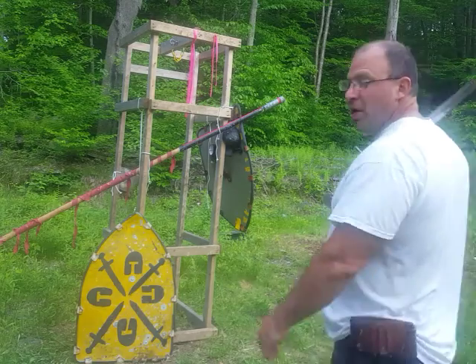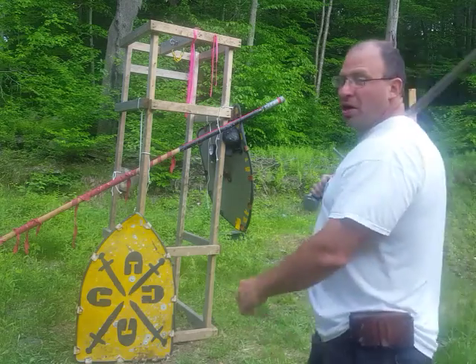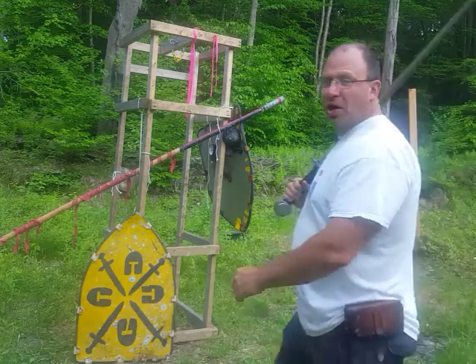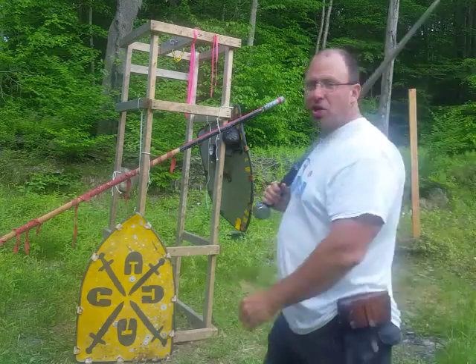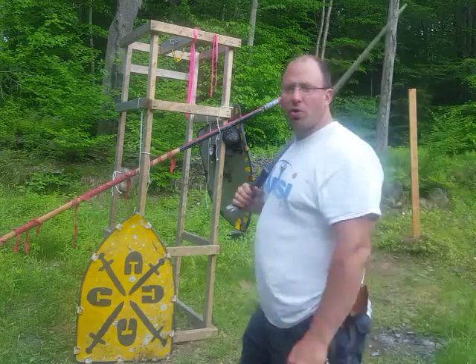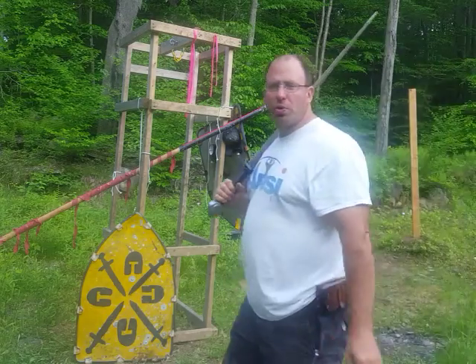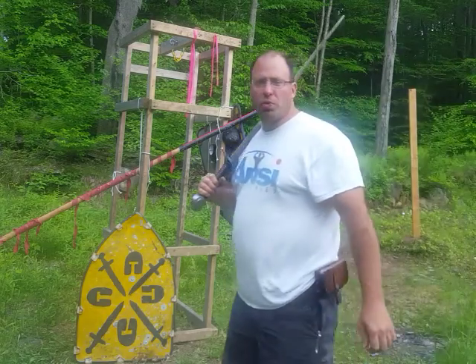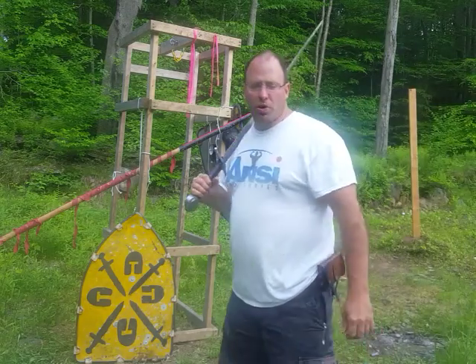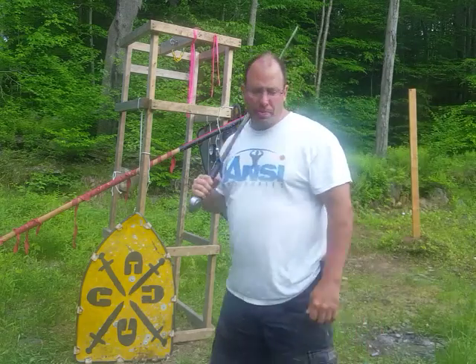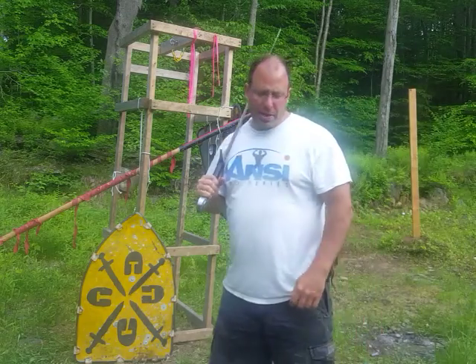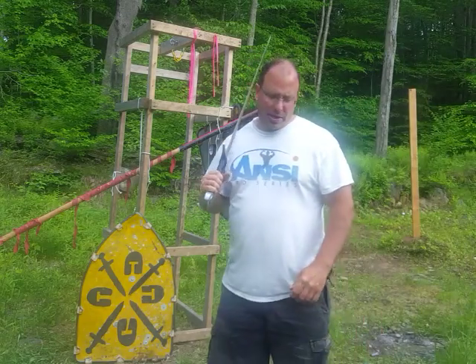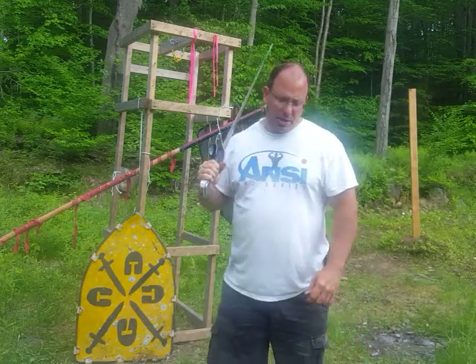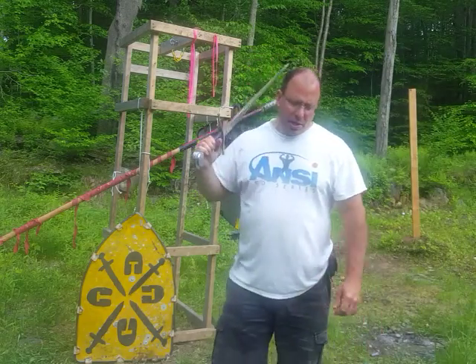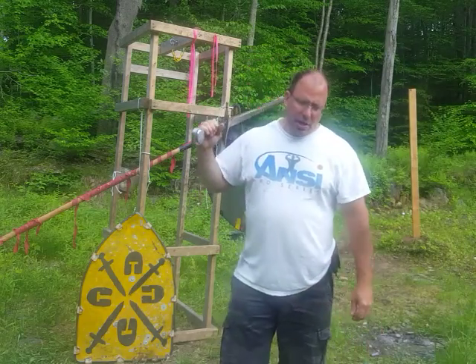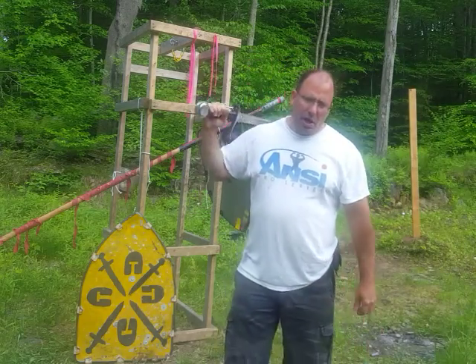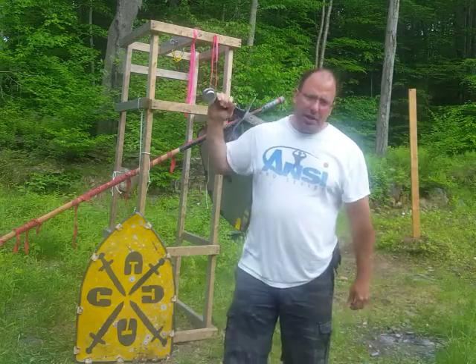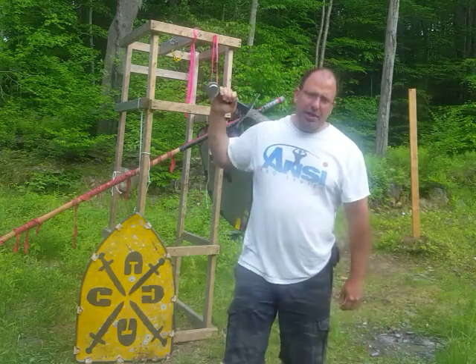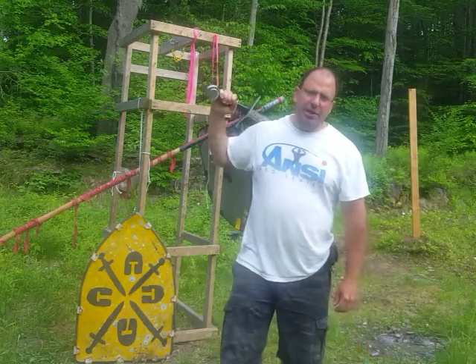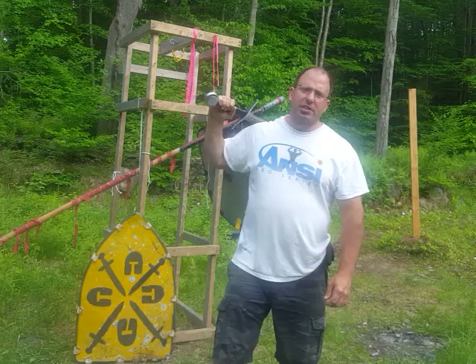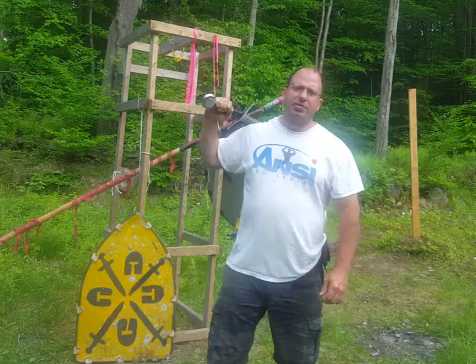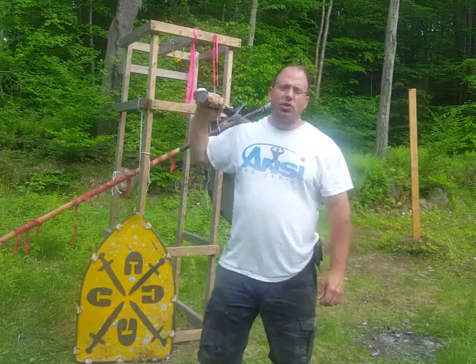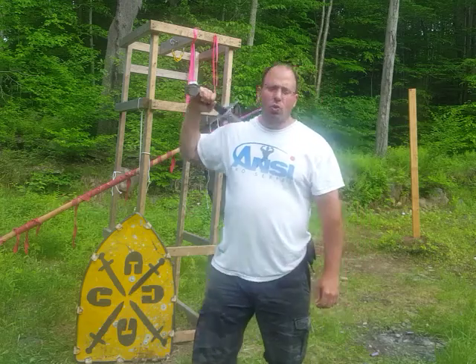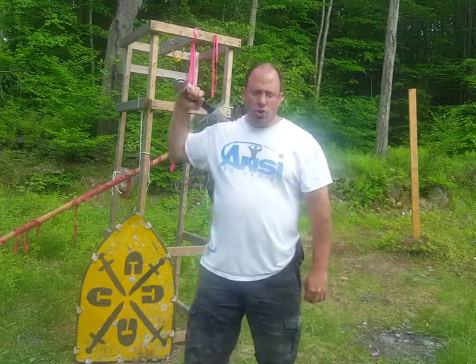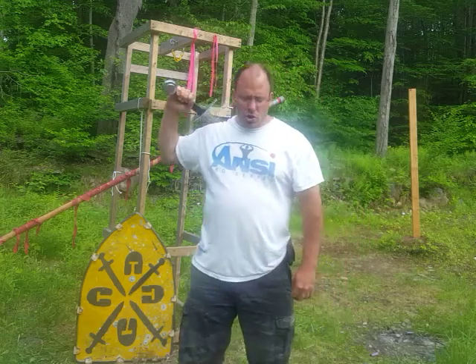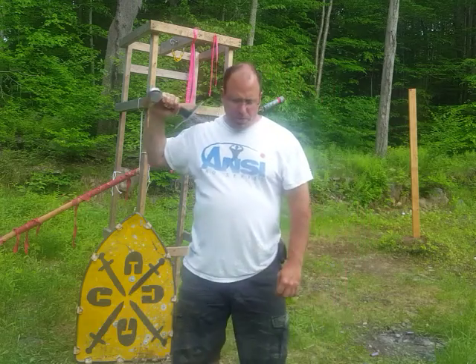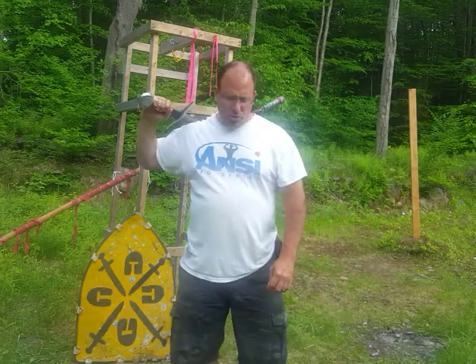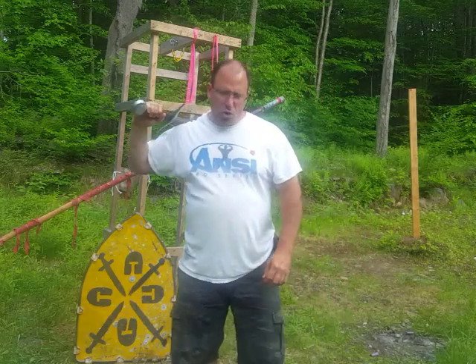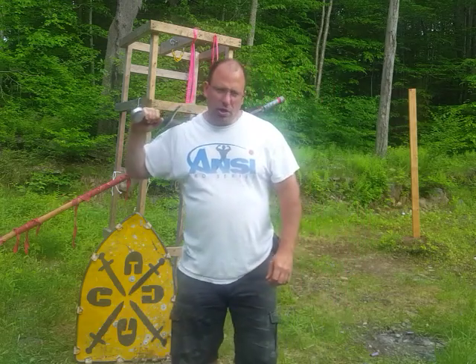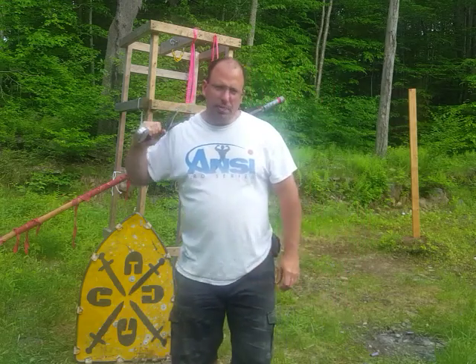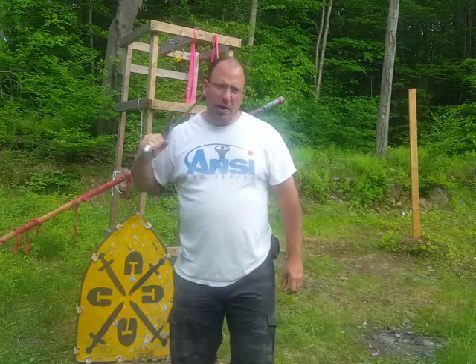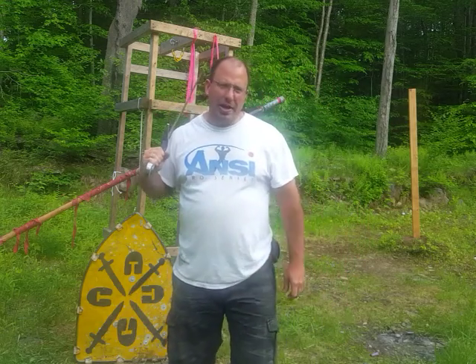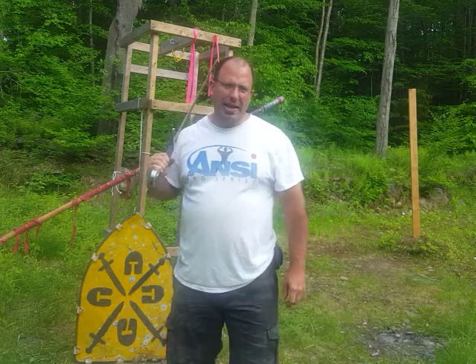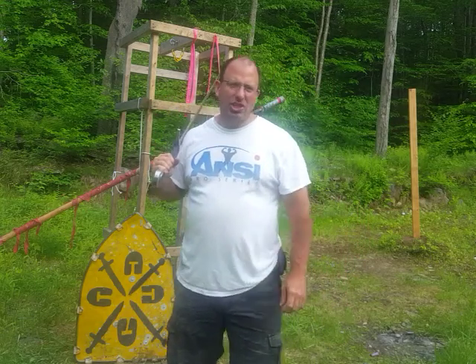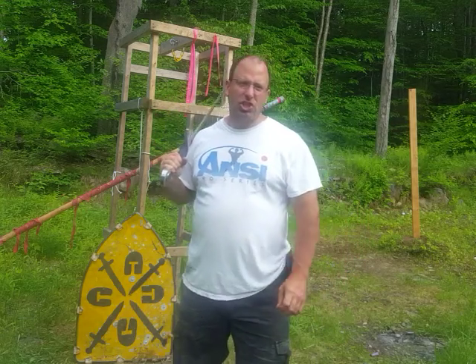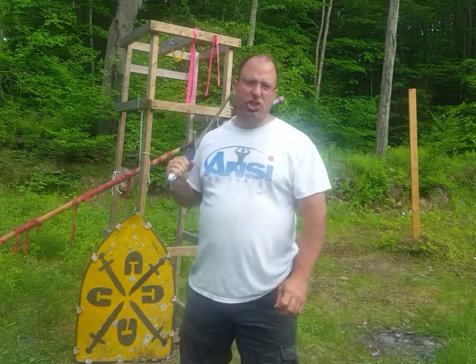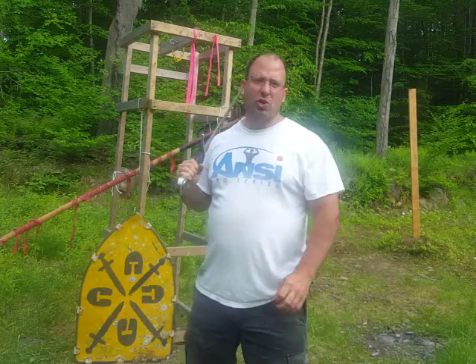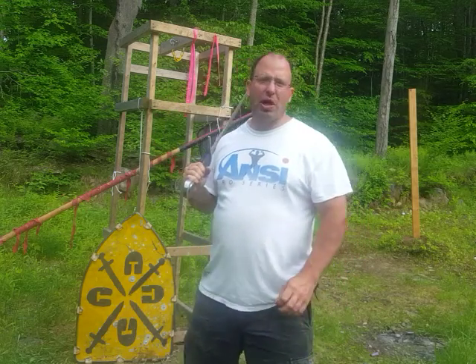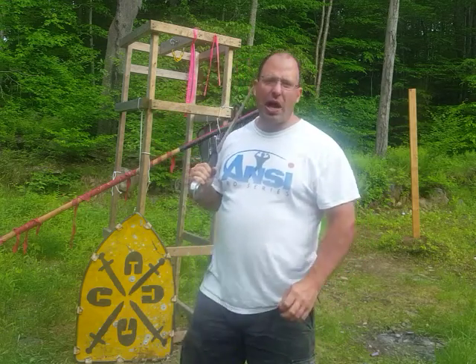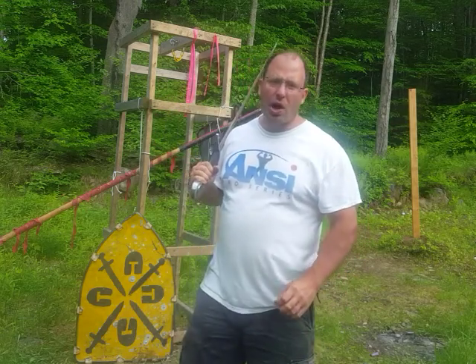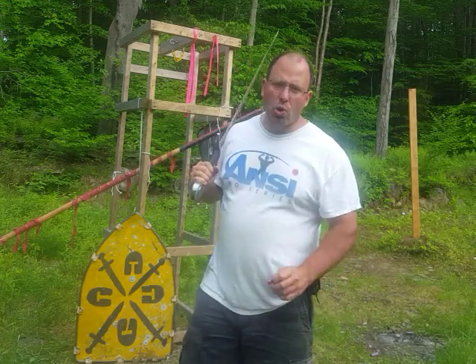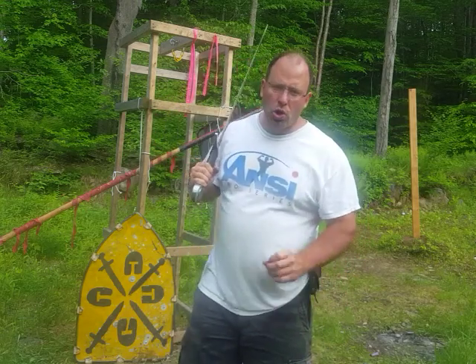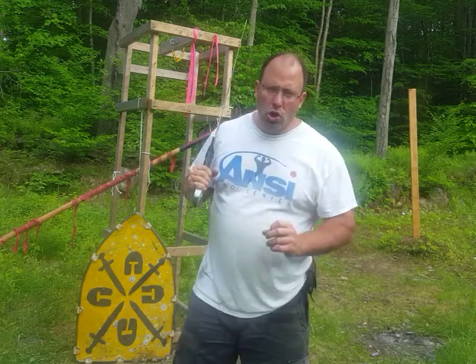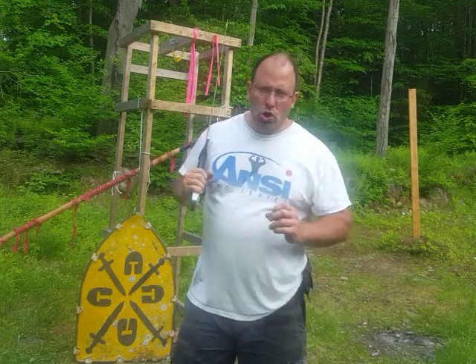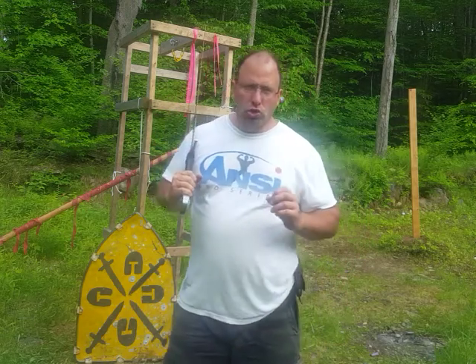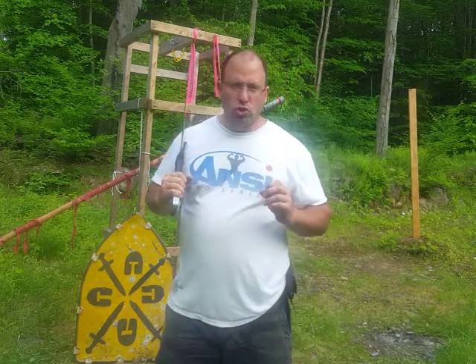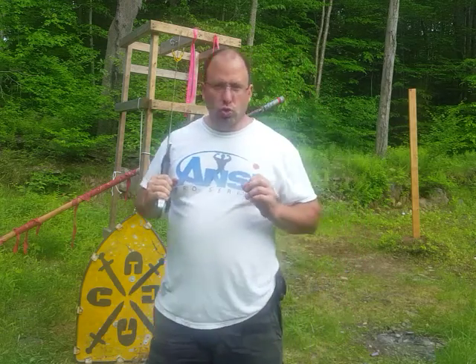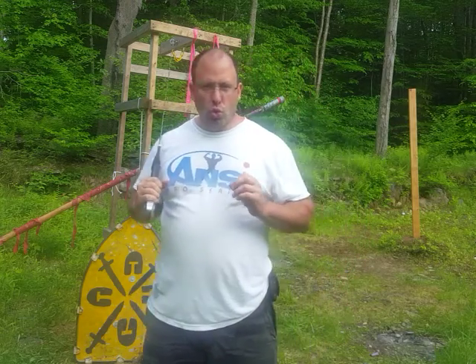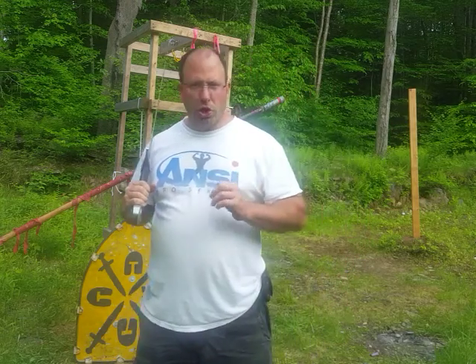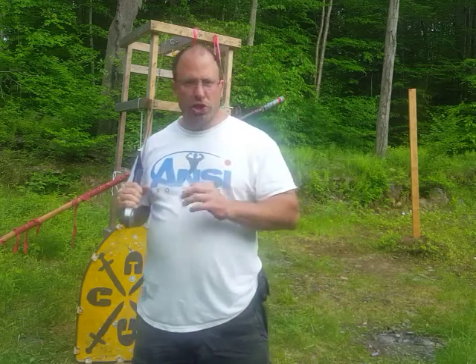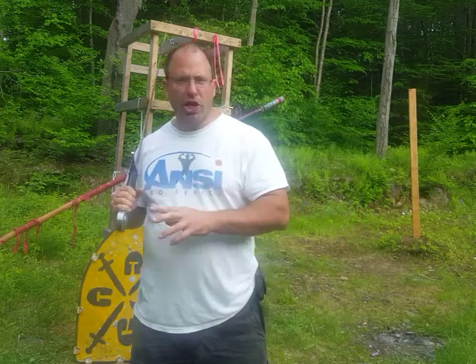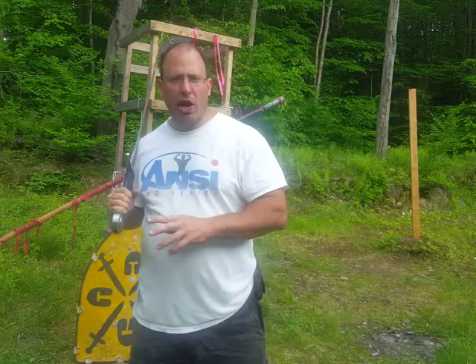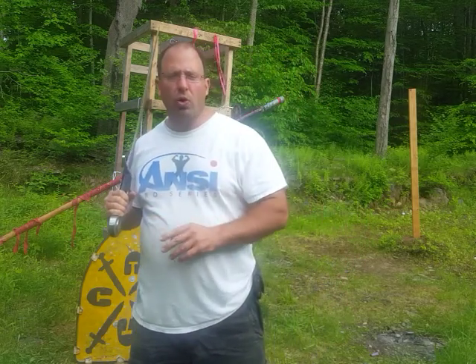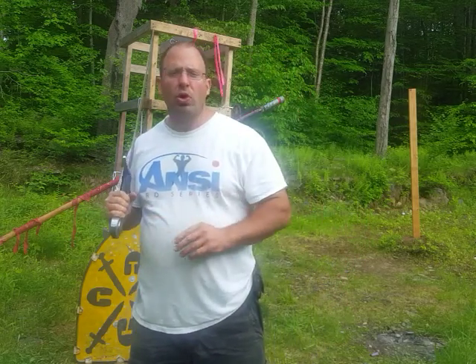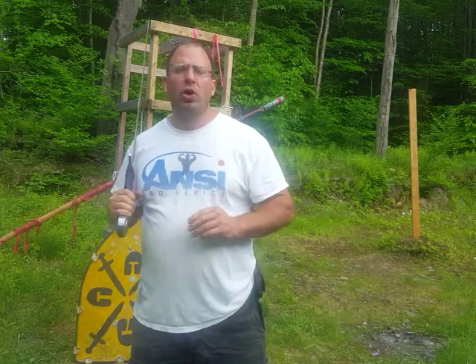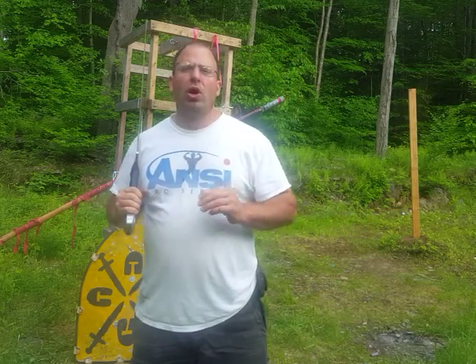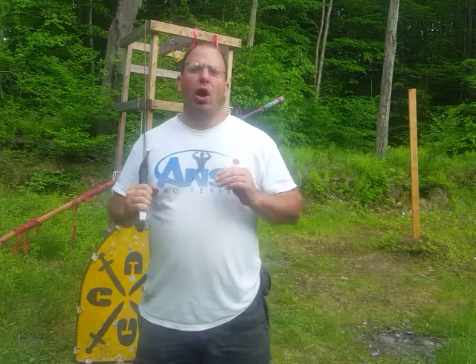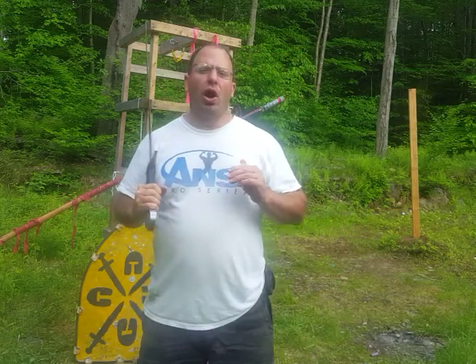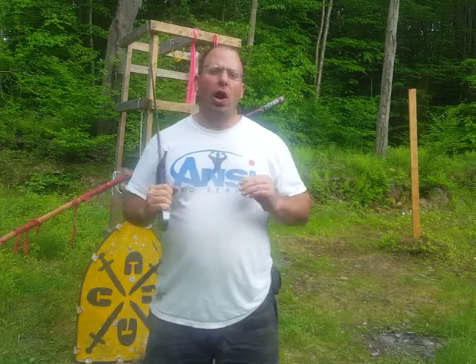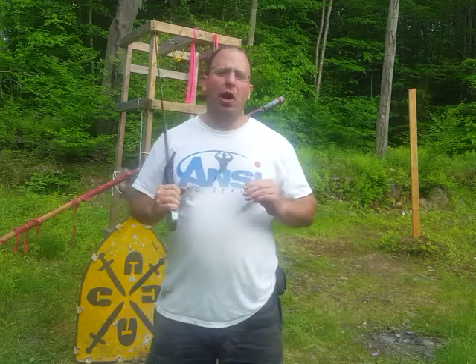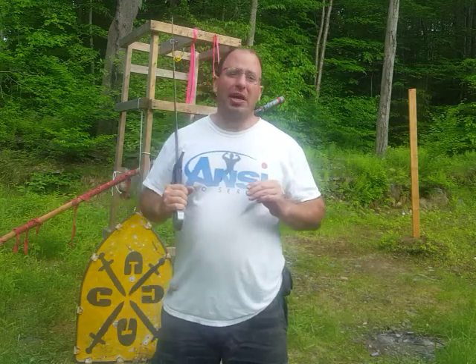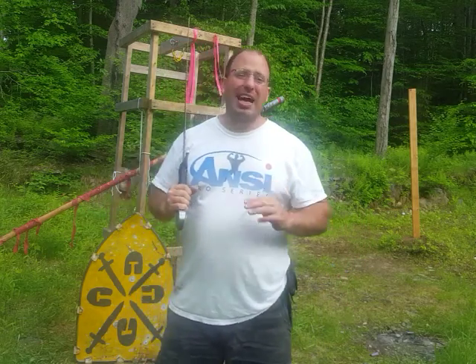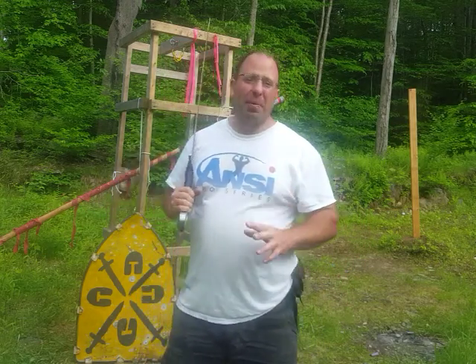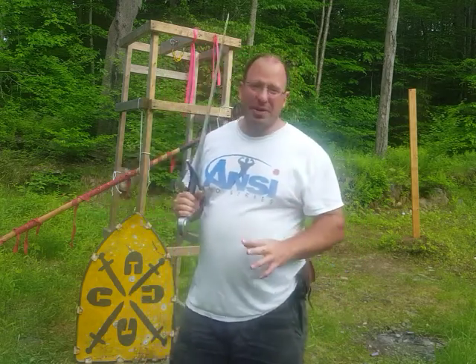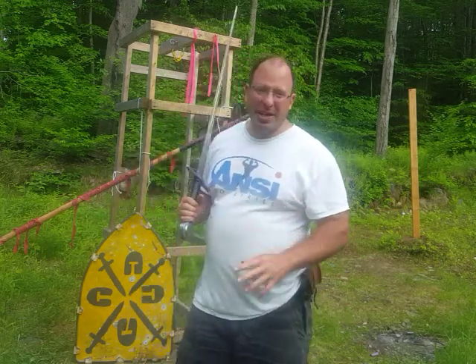Hello everyone and welcome back. In this video we're going to be talking about a Schielhau-Zwerchau combination.